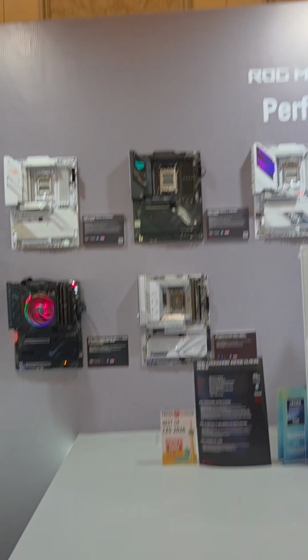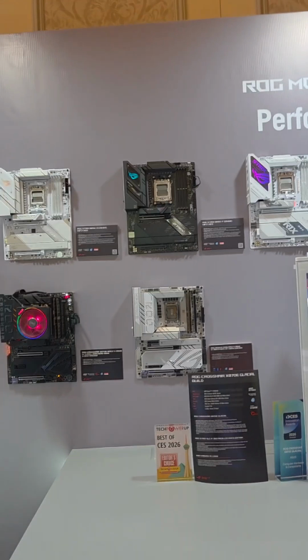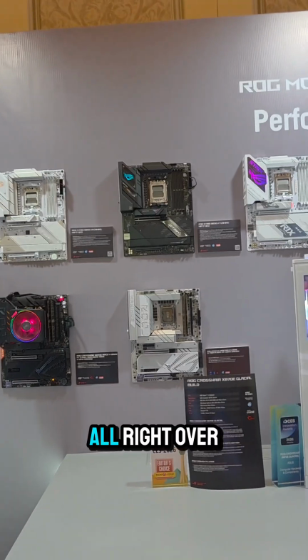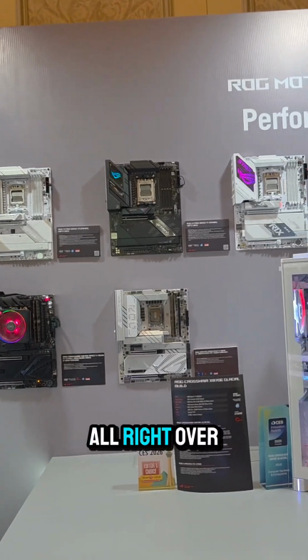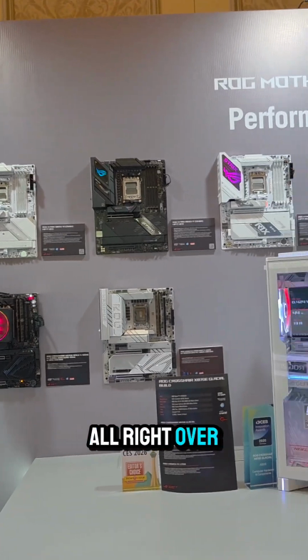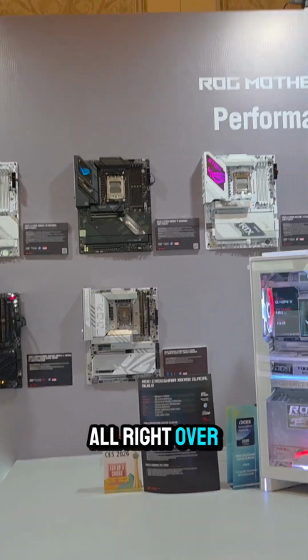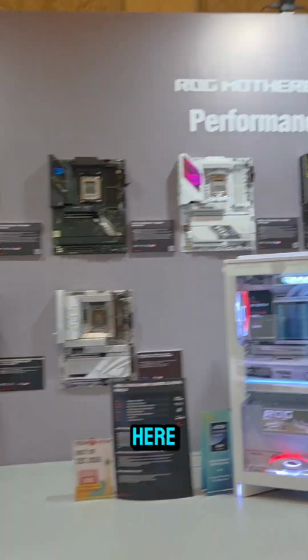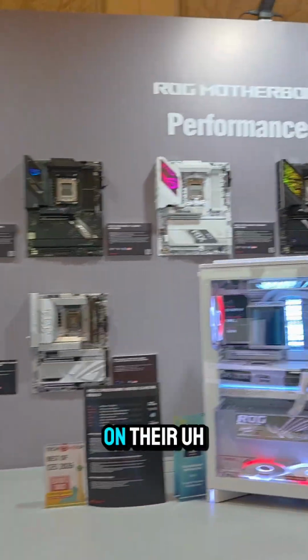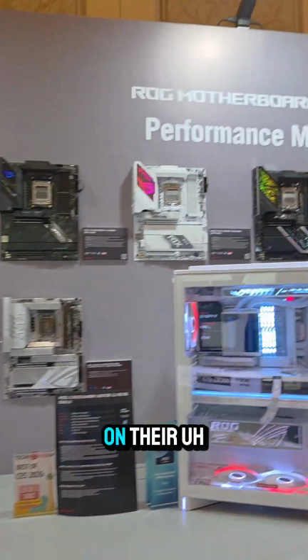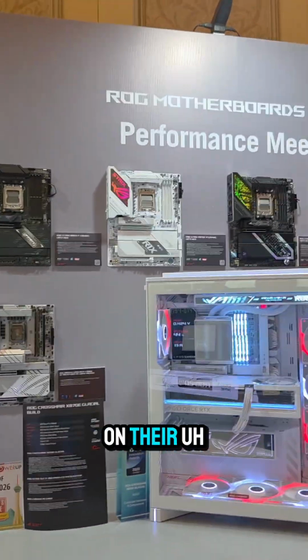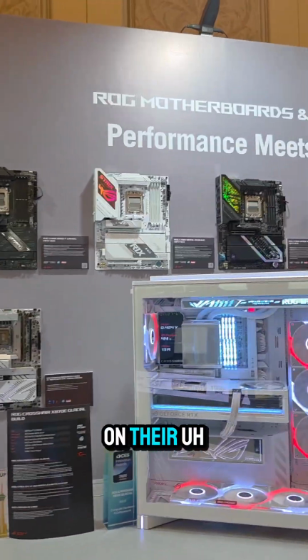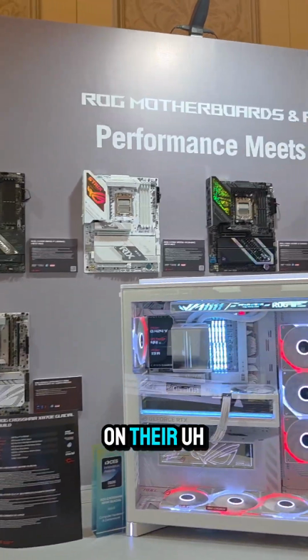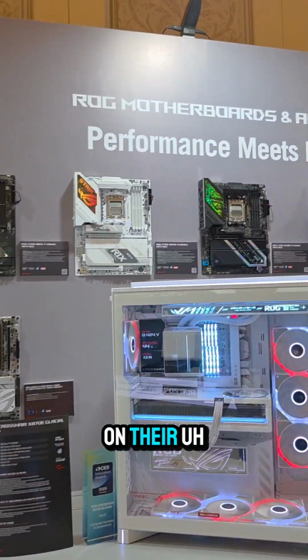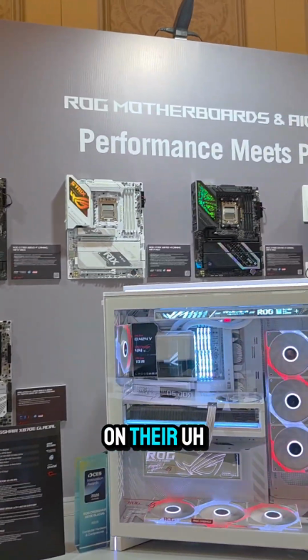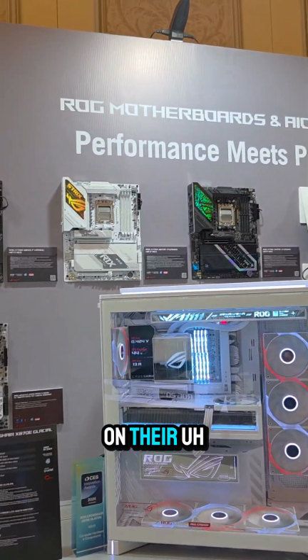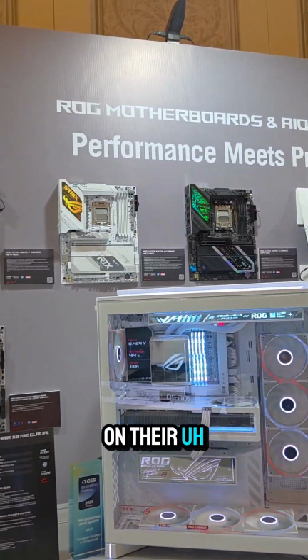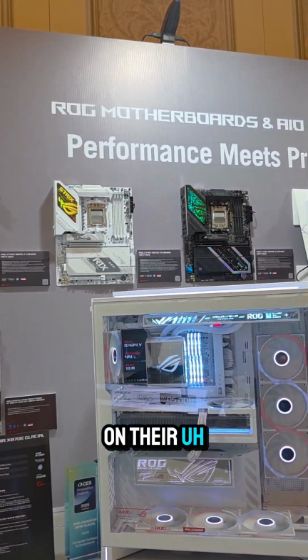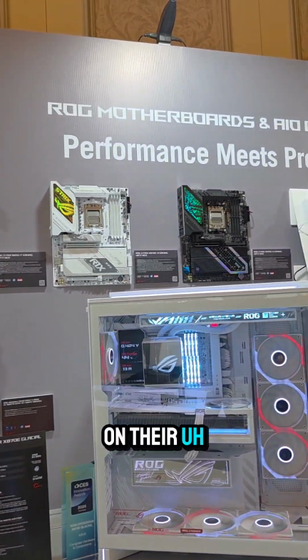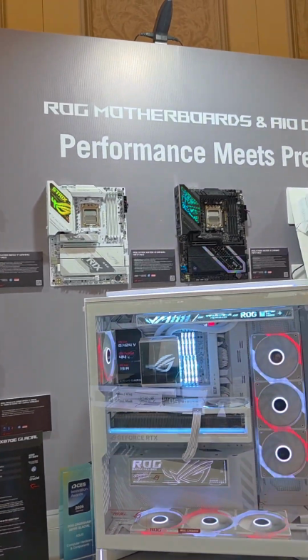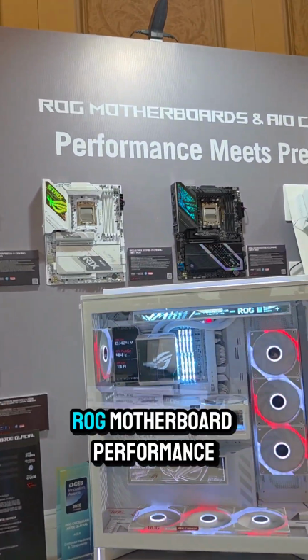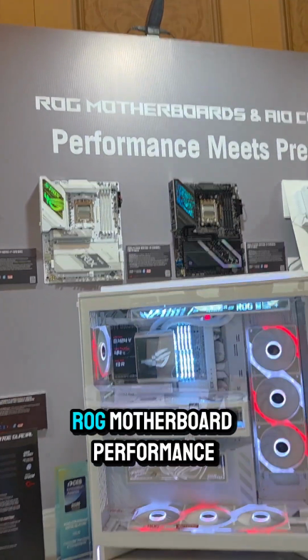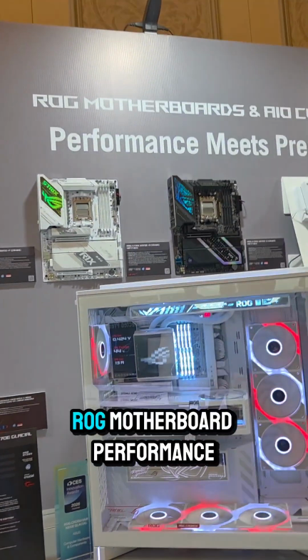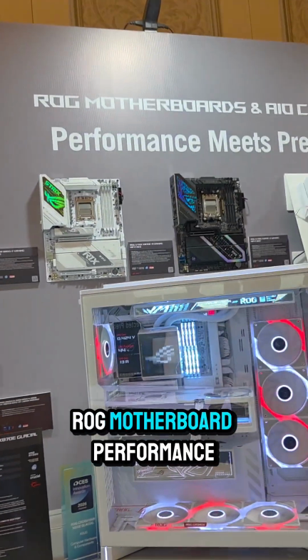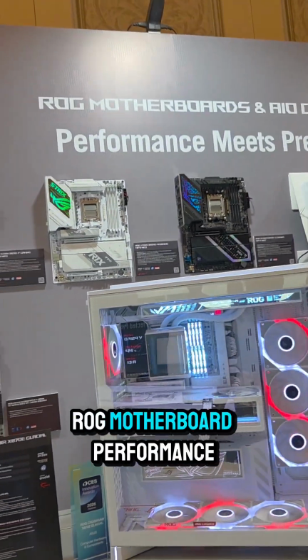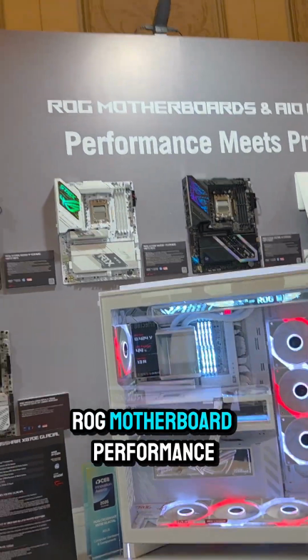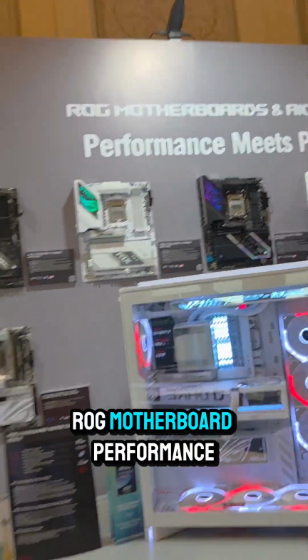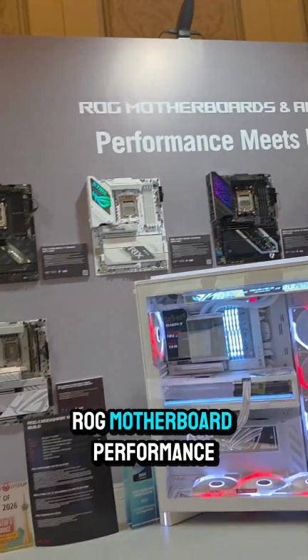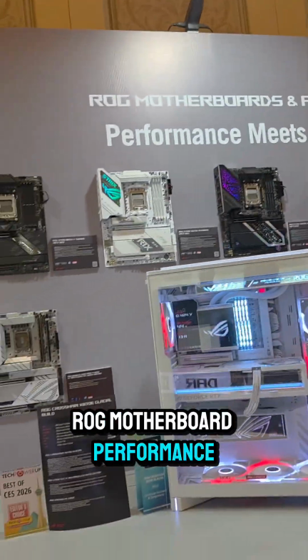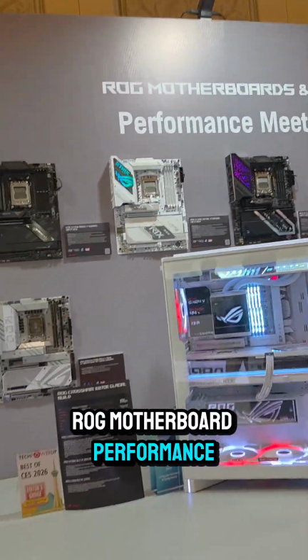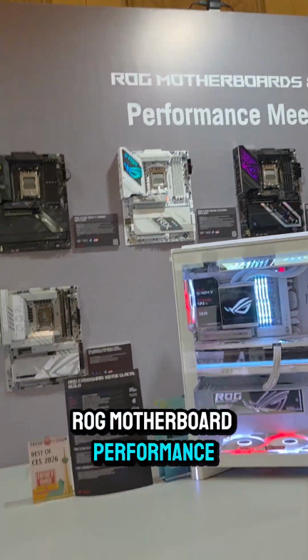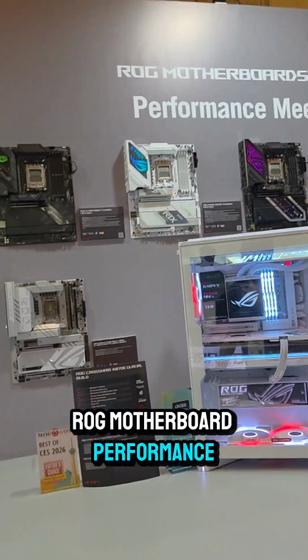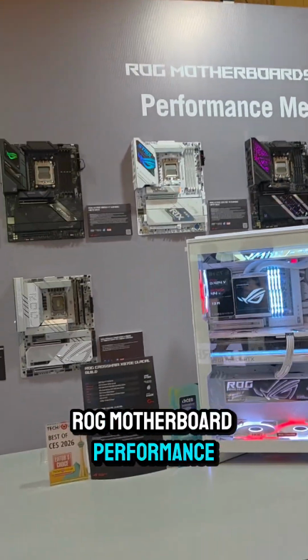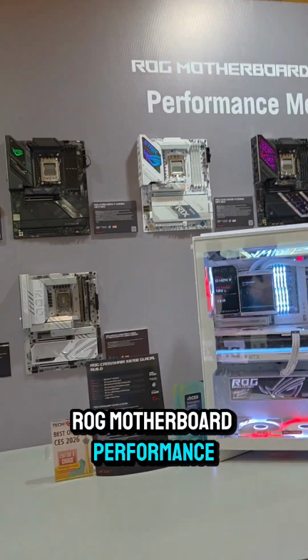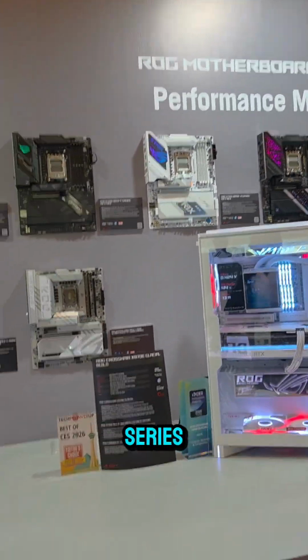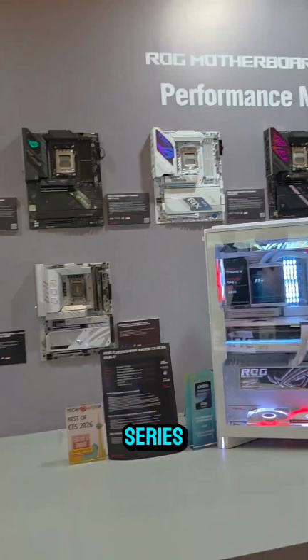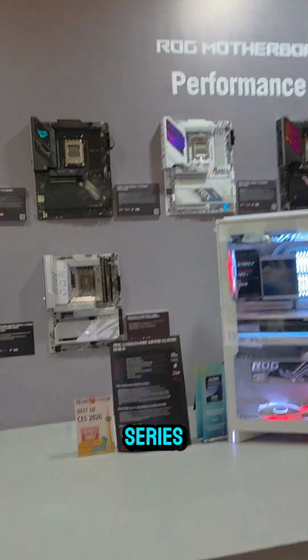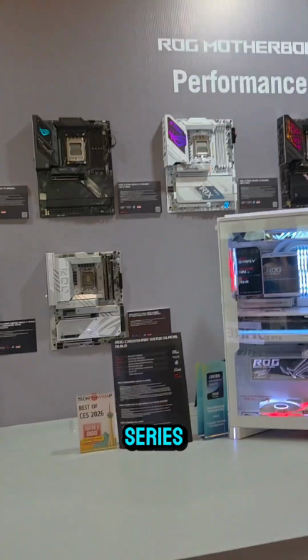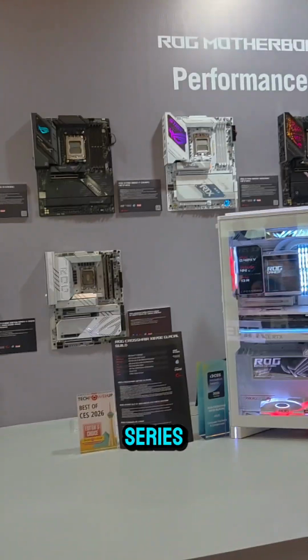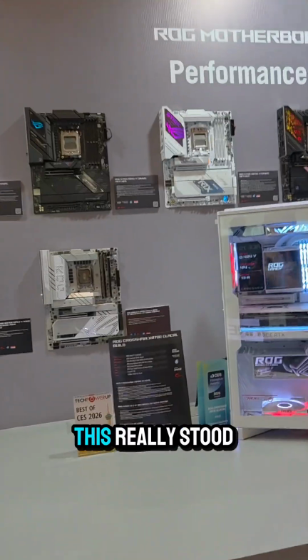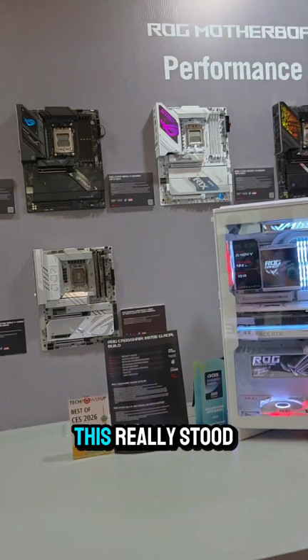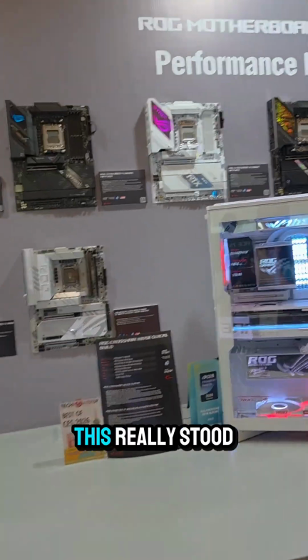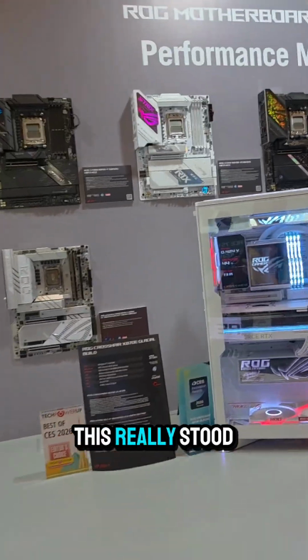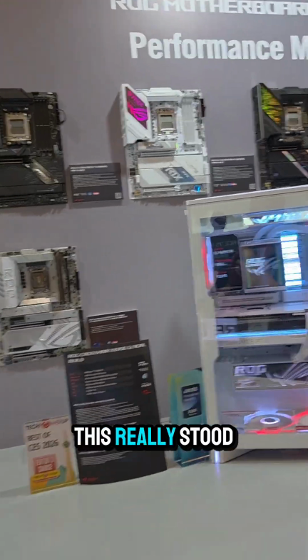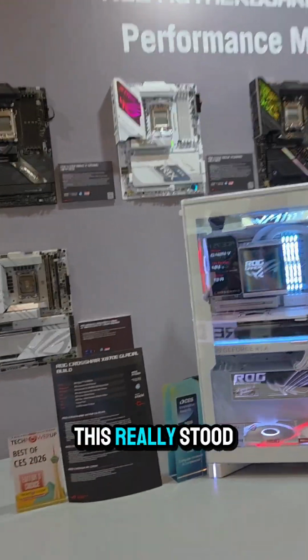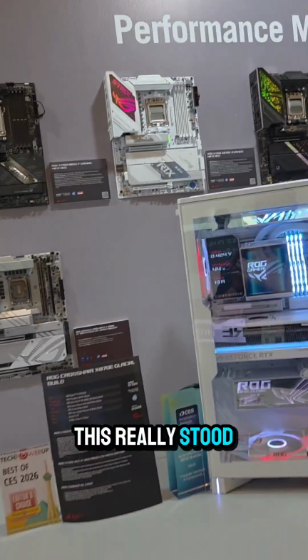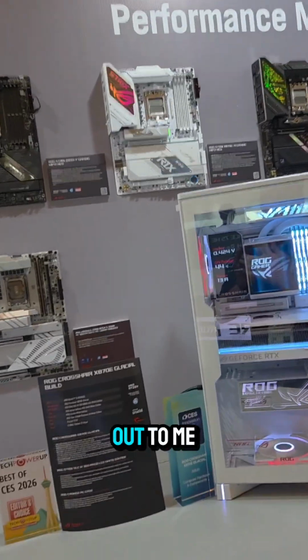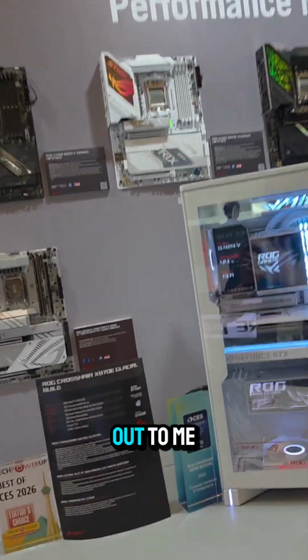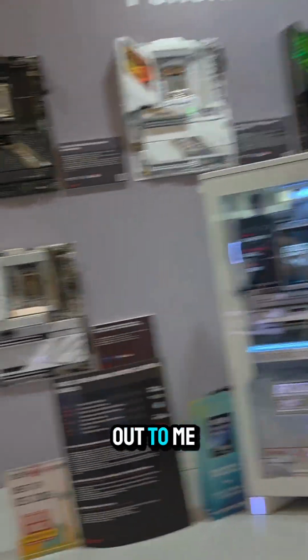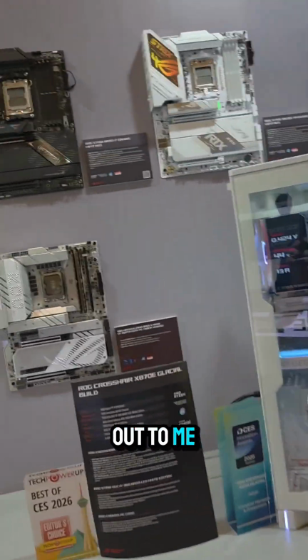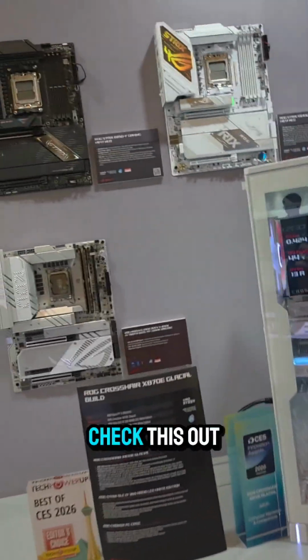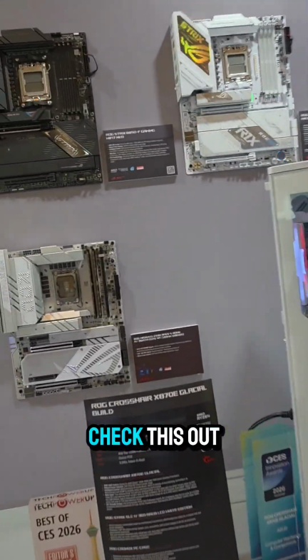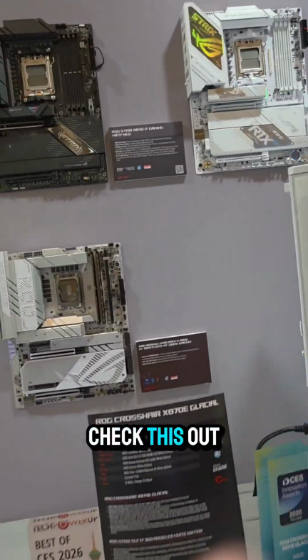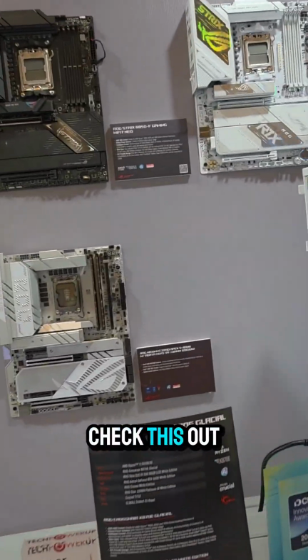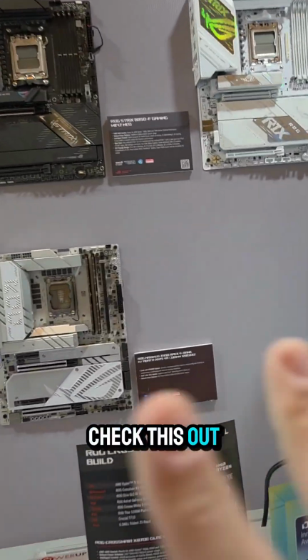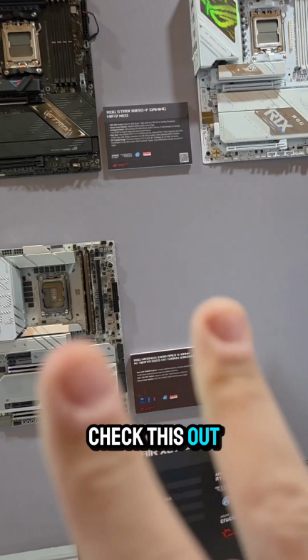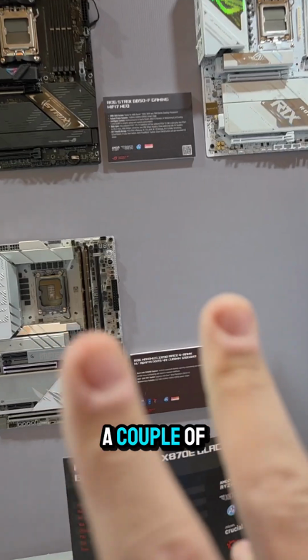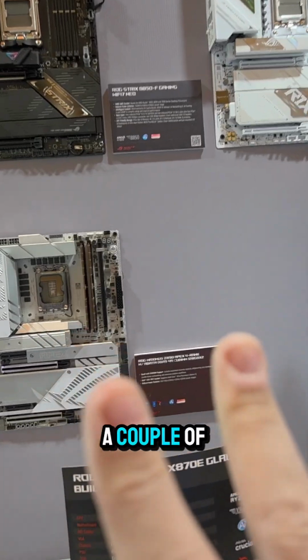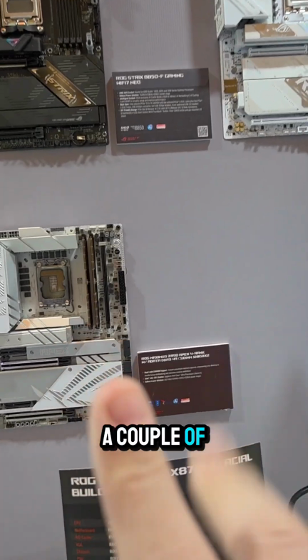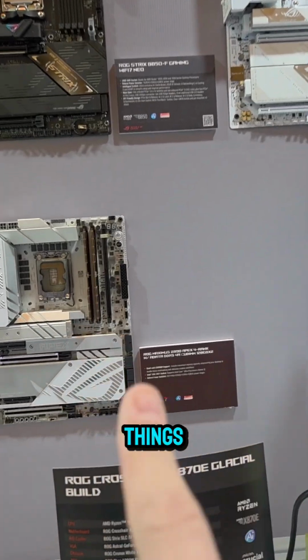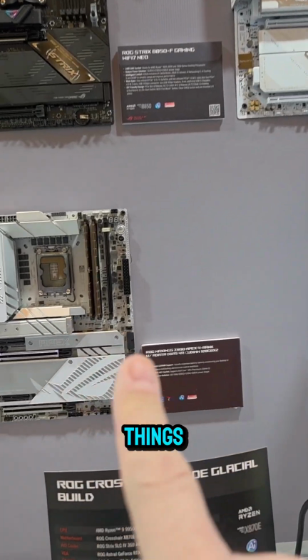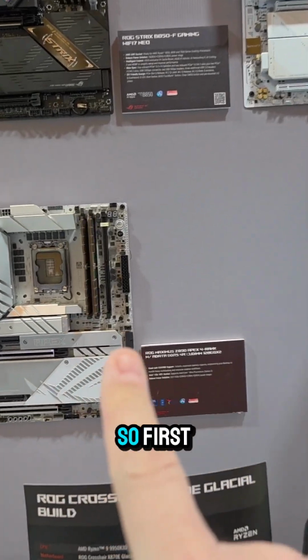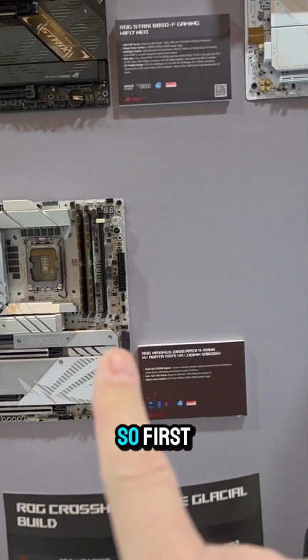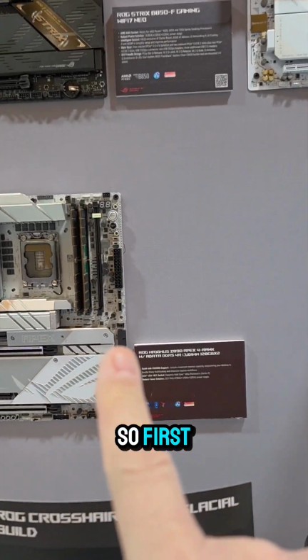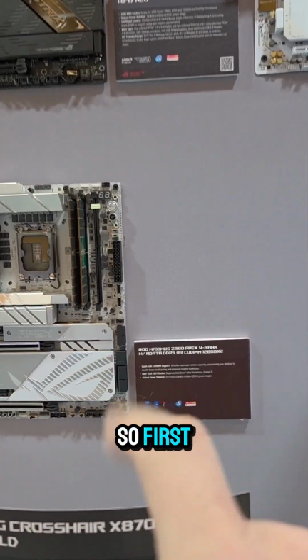All right, over here on their ROG motherboard performance series, this really stood out to me. Check this out — a couple of things. First,